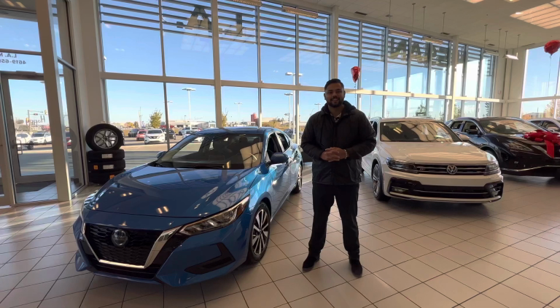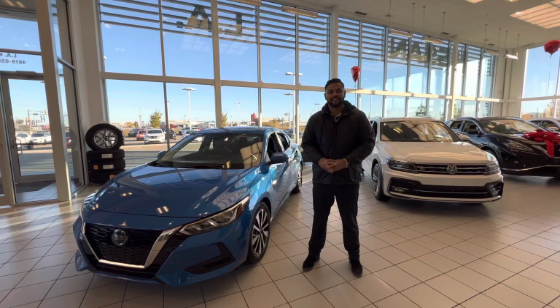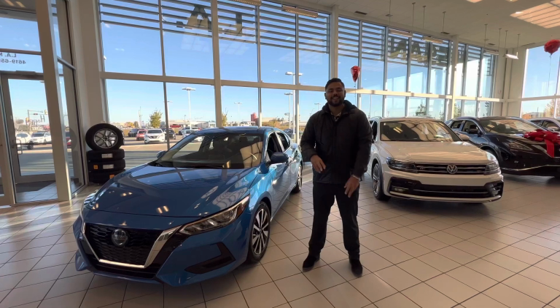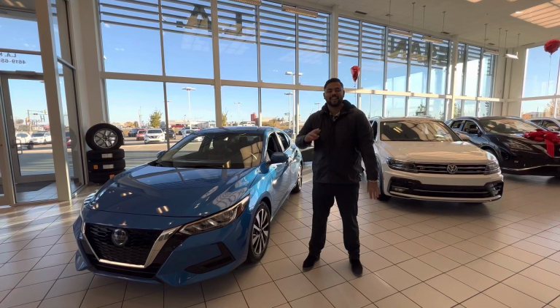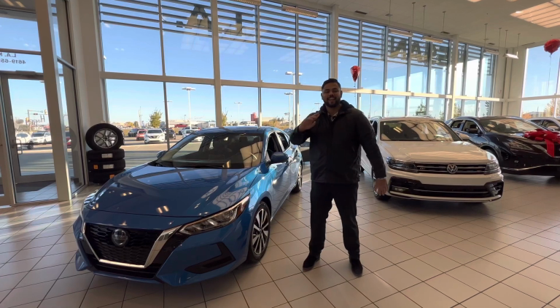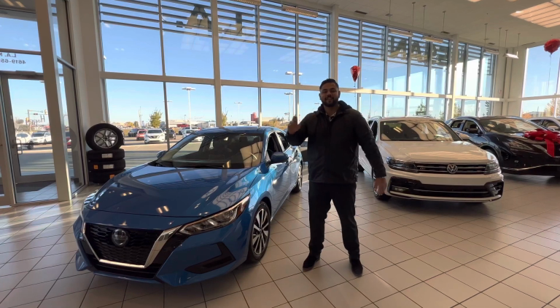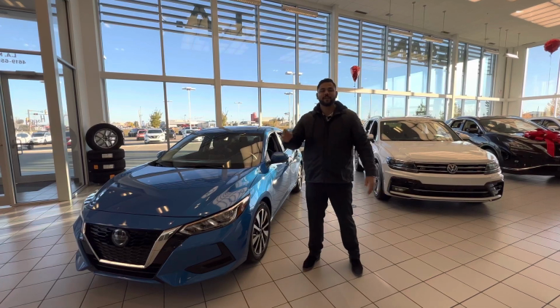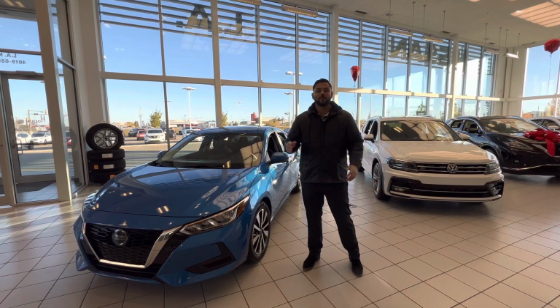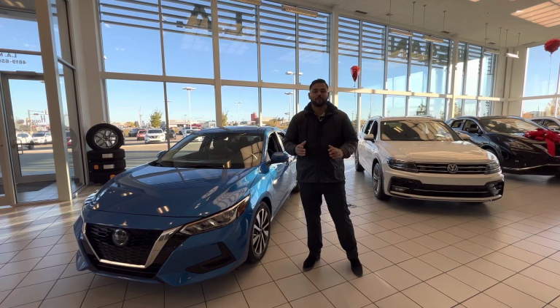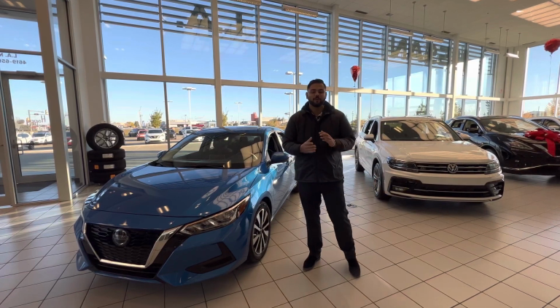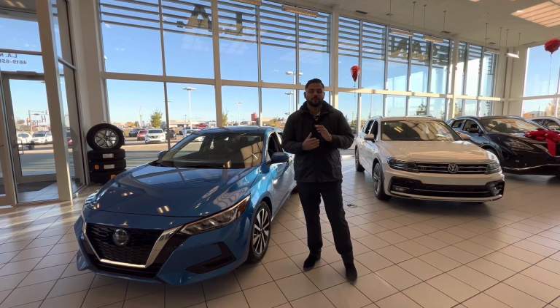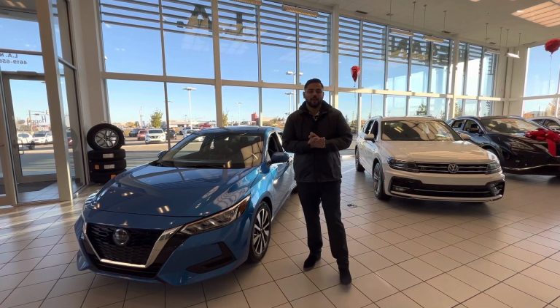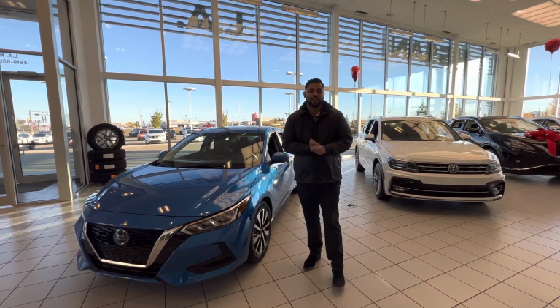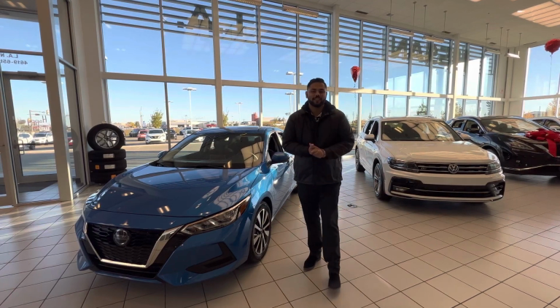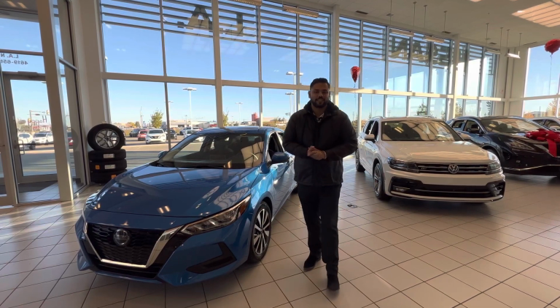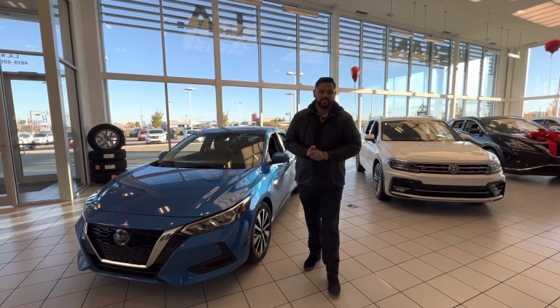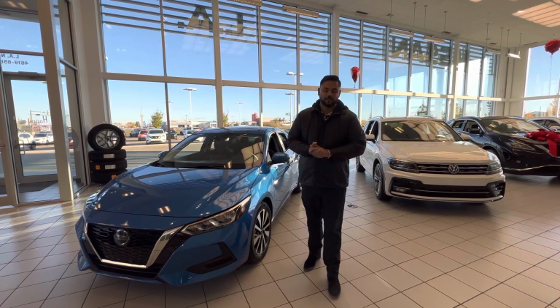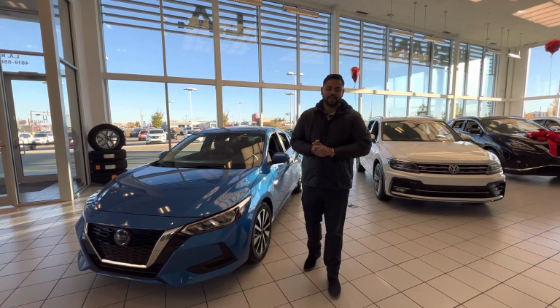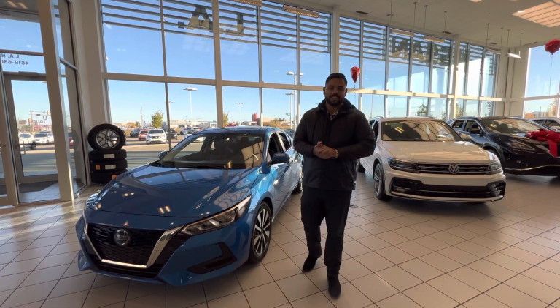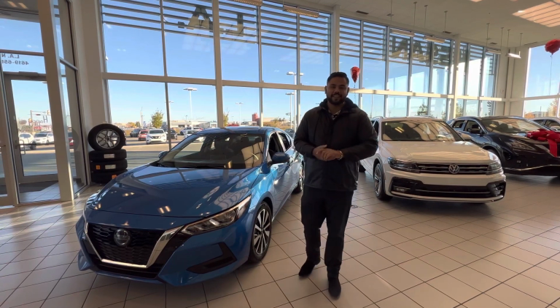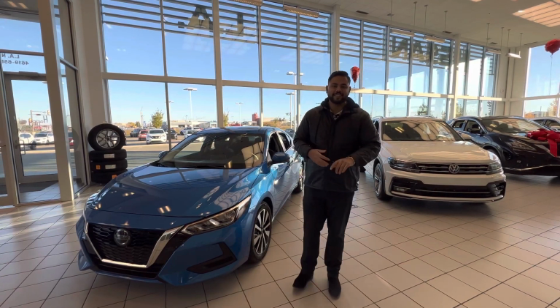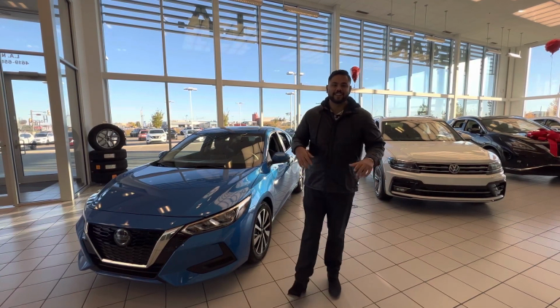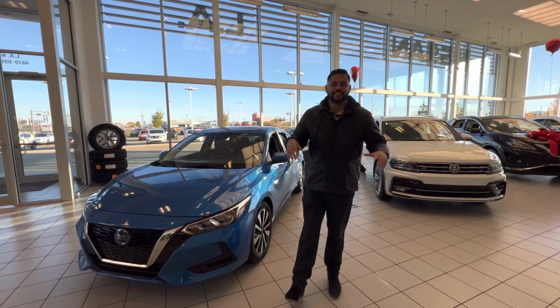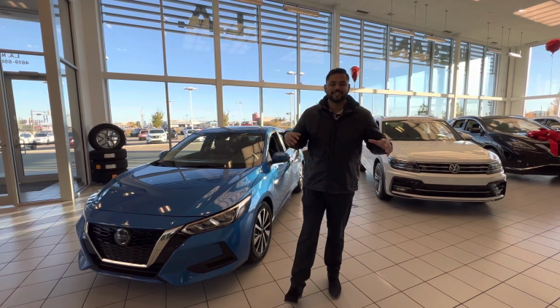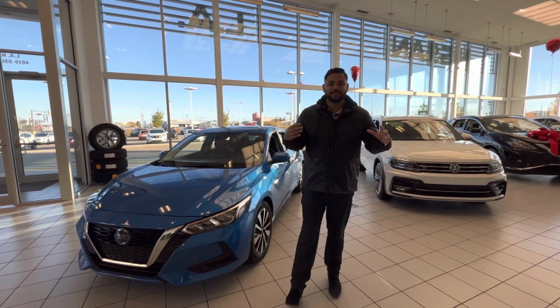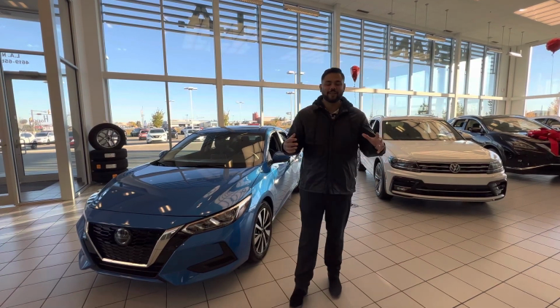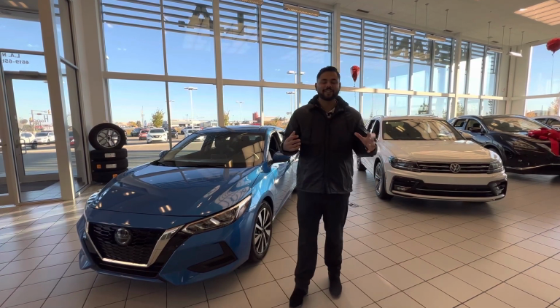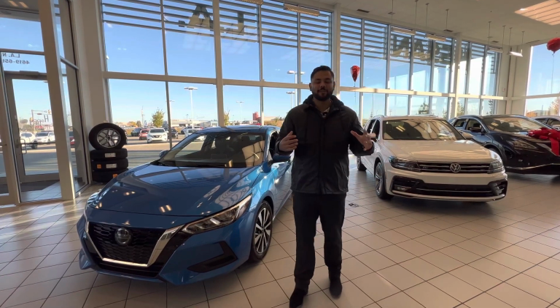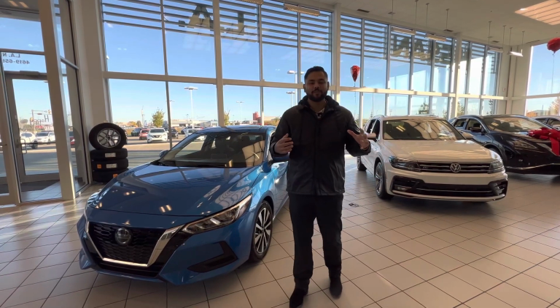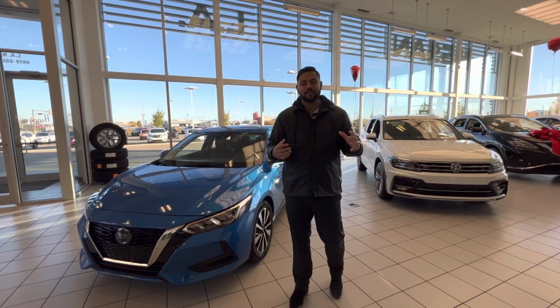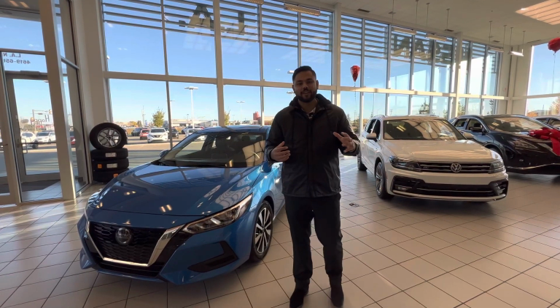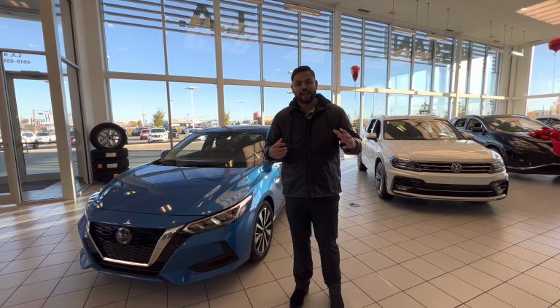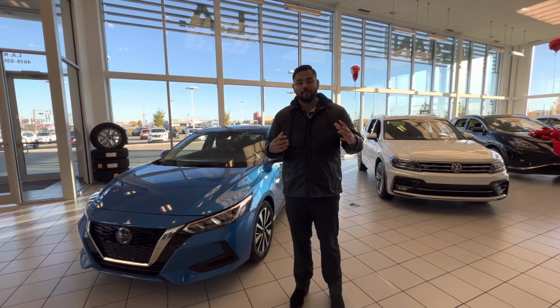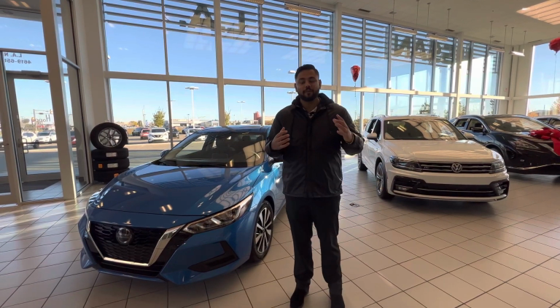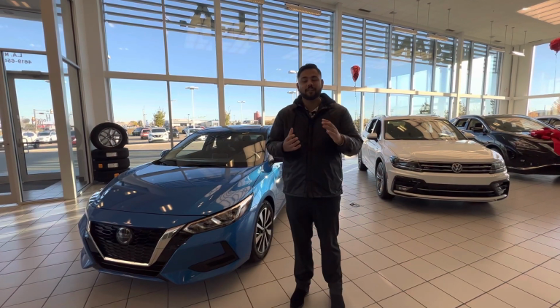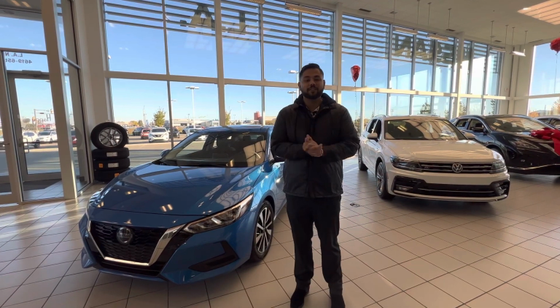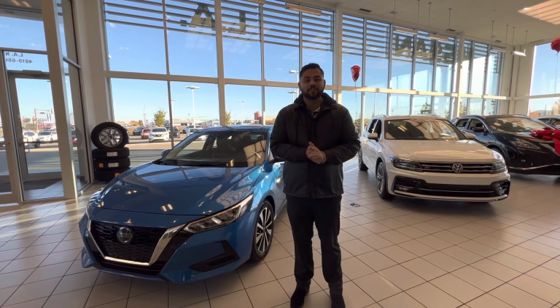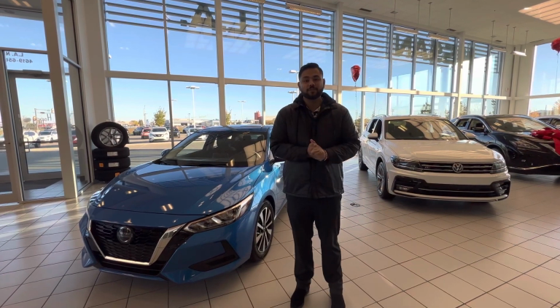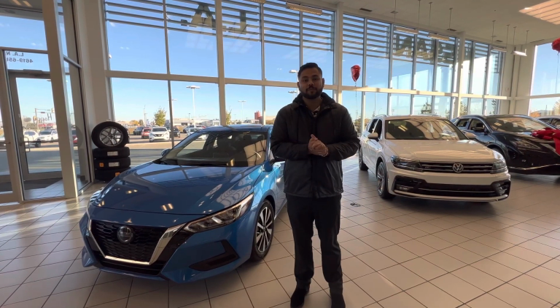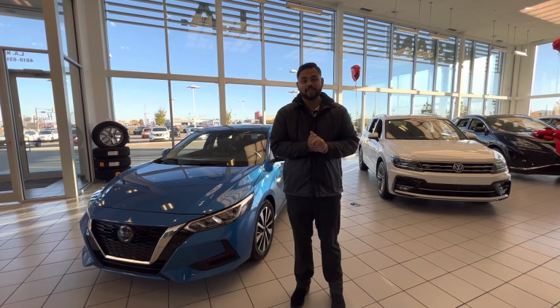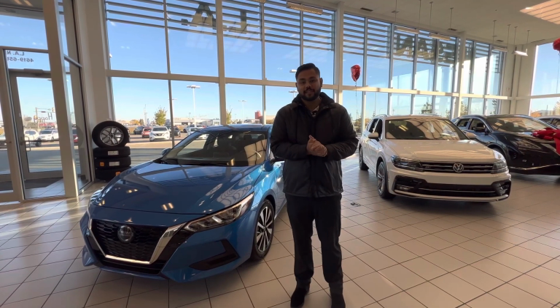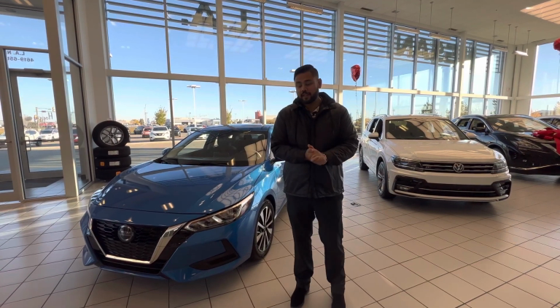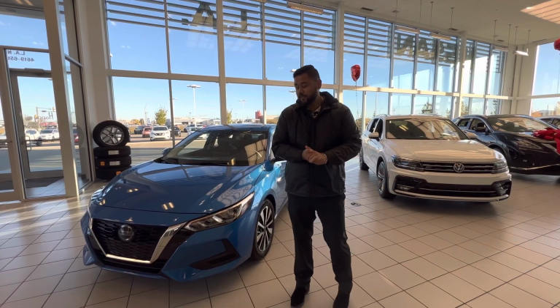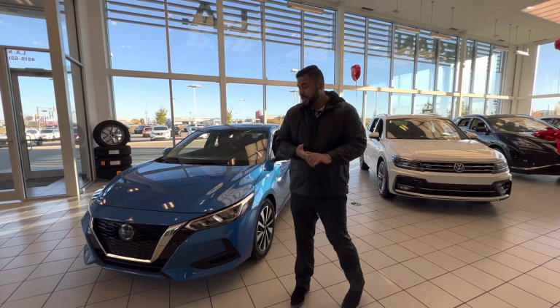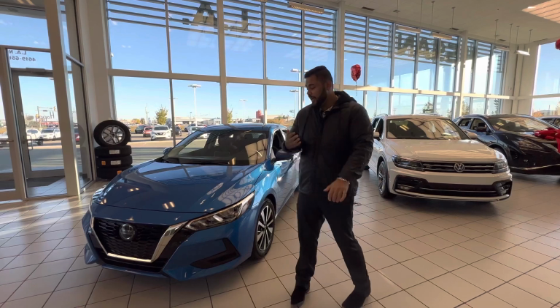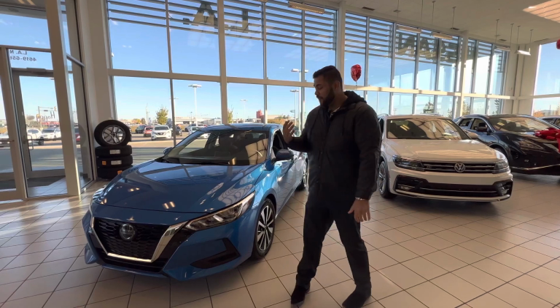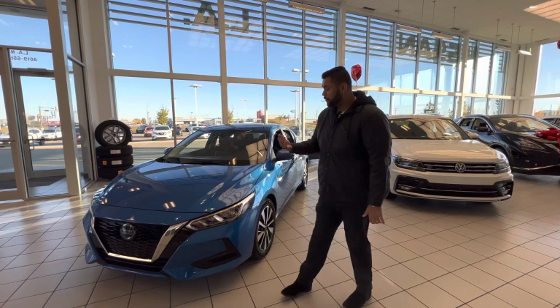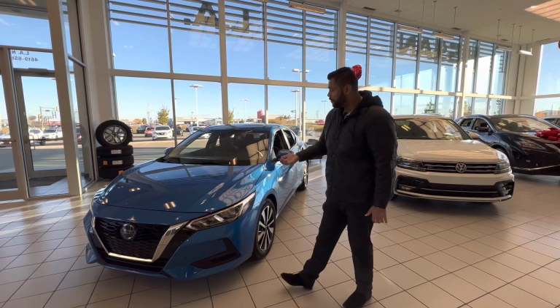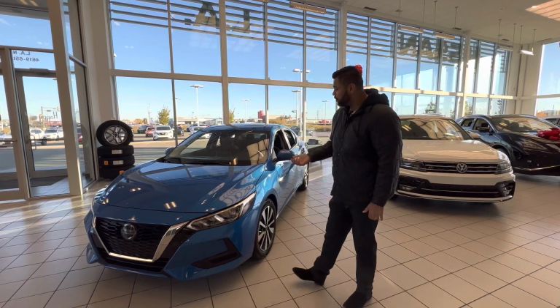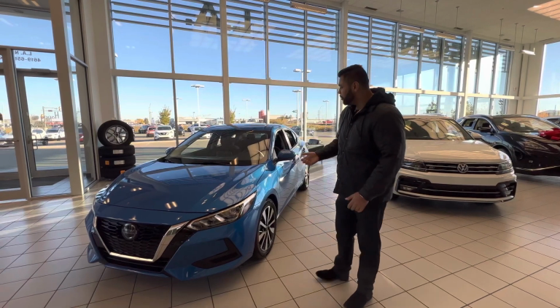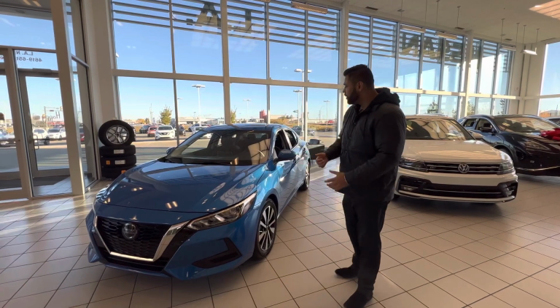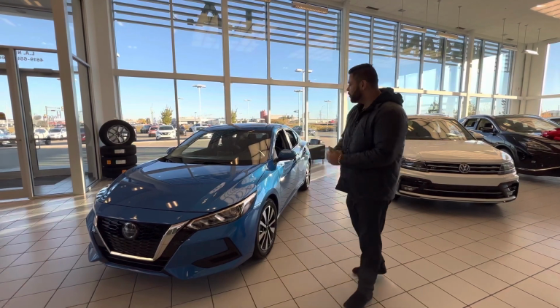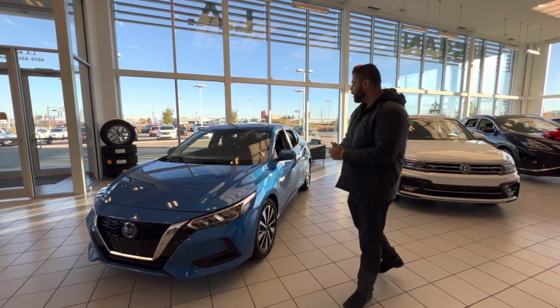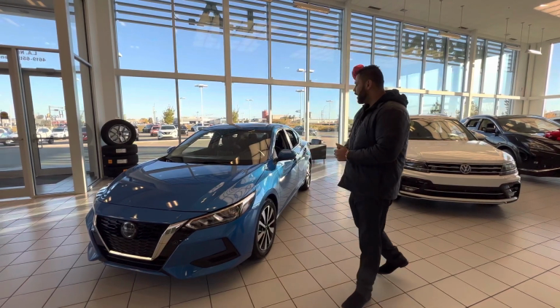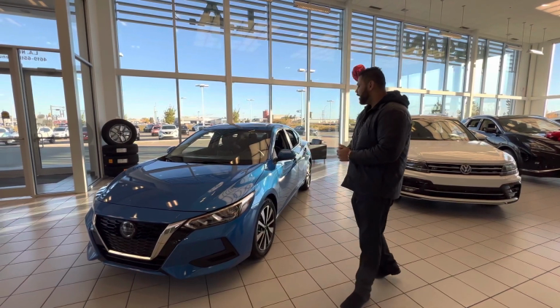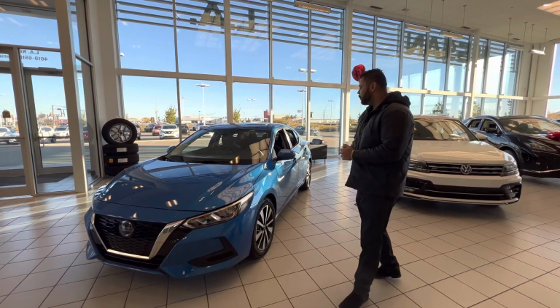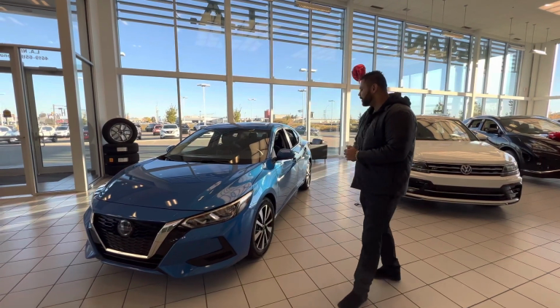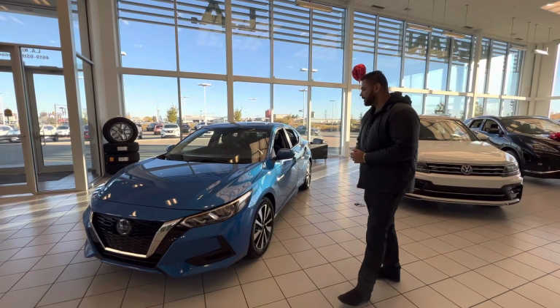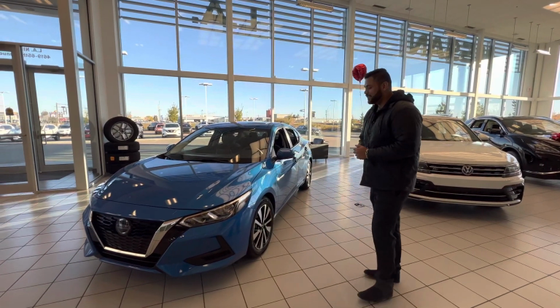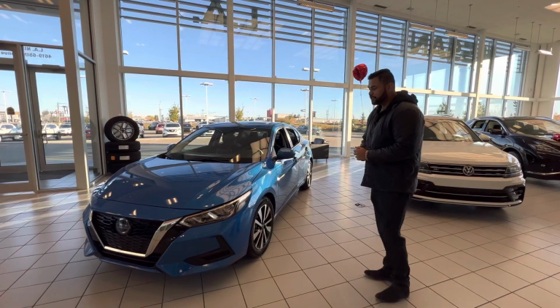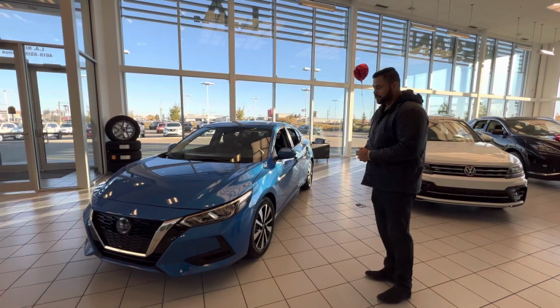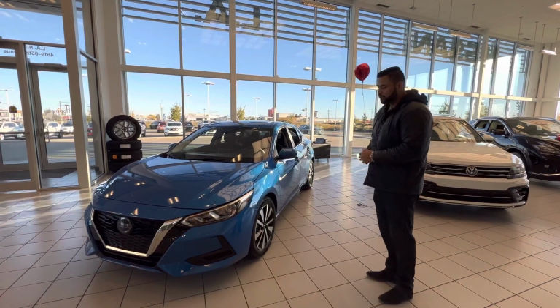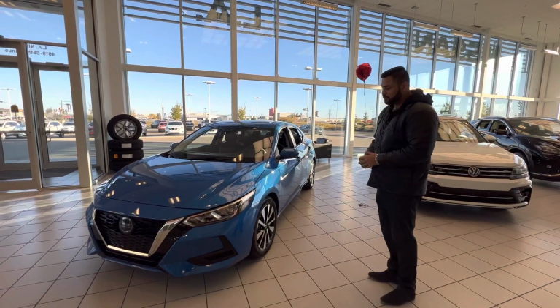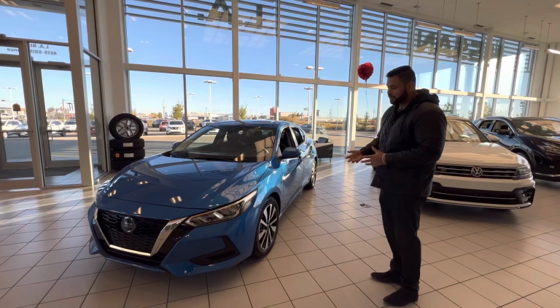Hey there, hope you're doing well. It's Ish with LA Nissan. Just wanted to step in front of the camera to introduce myself and of course show you what the central looks like.